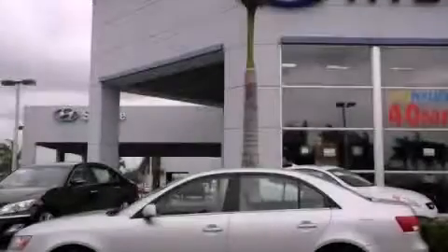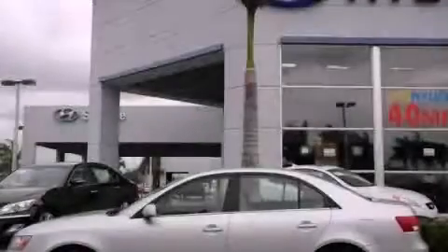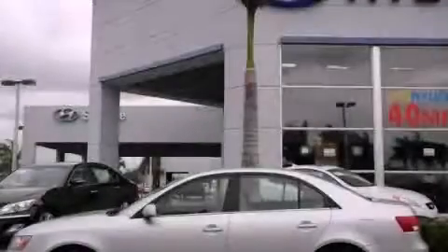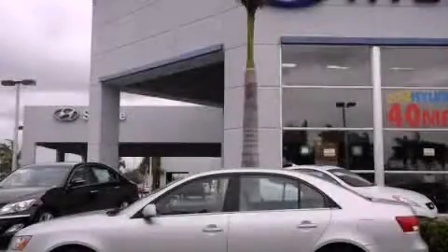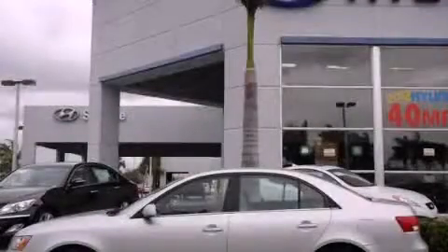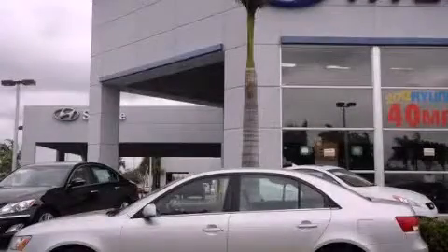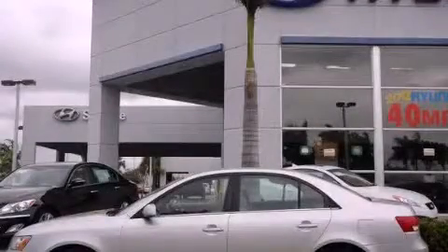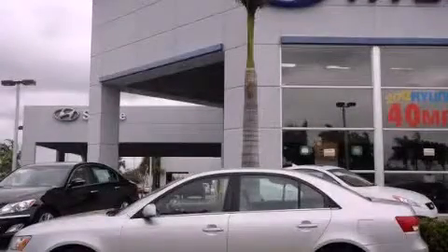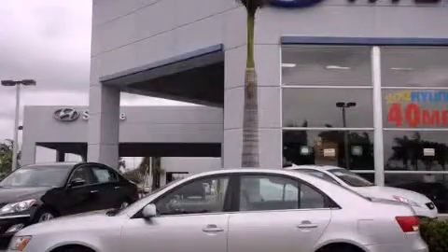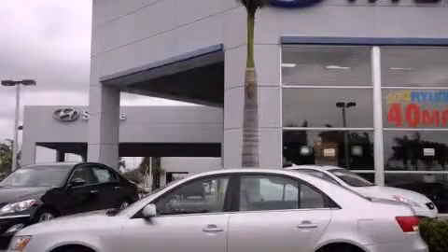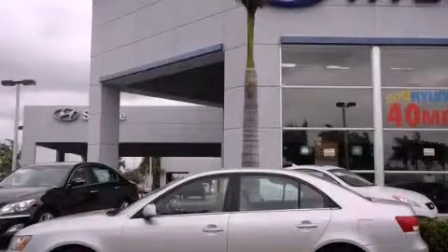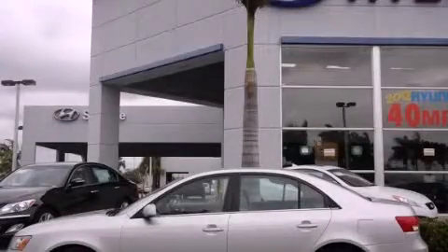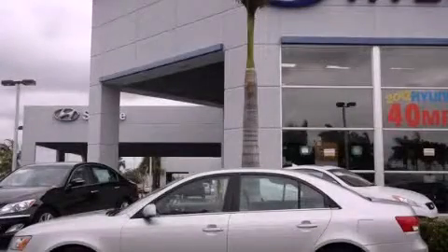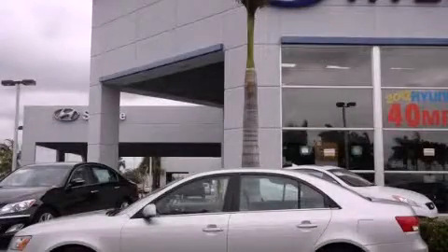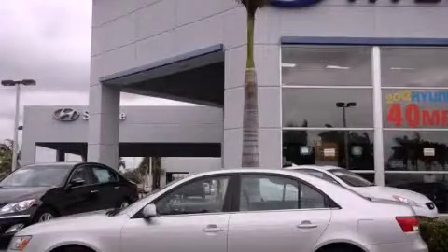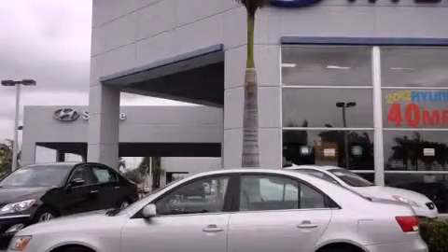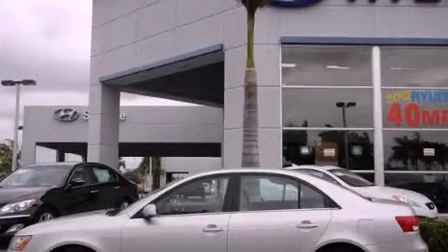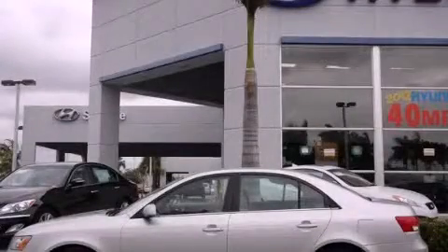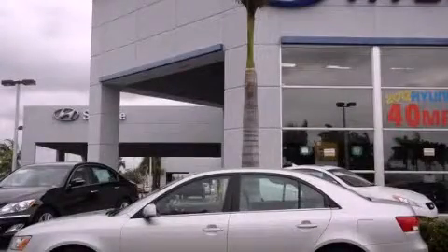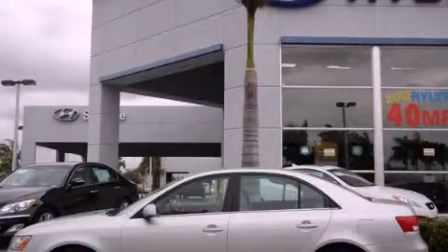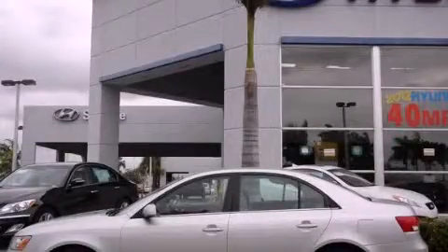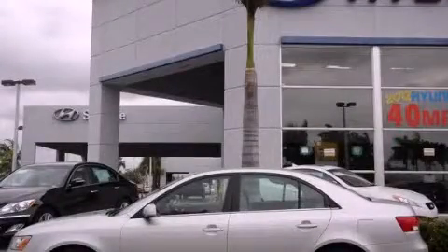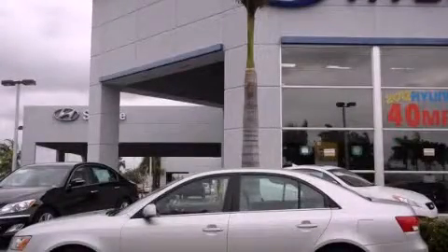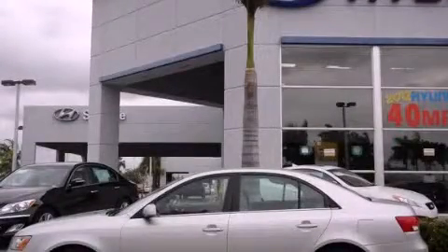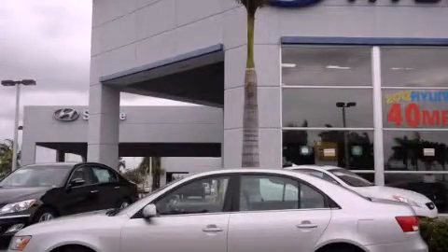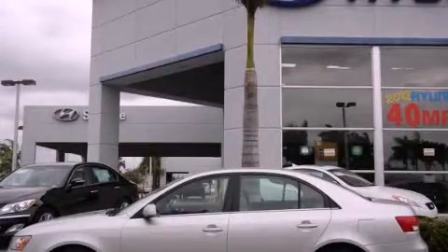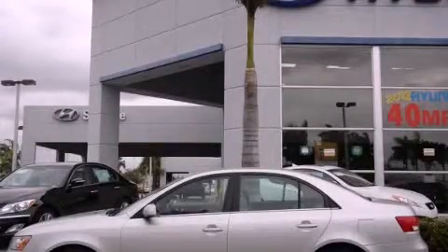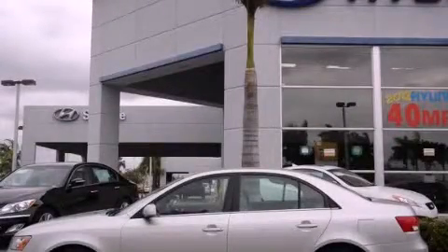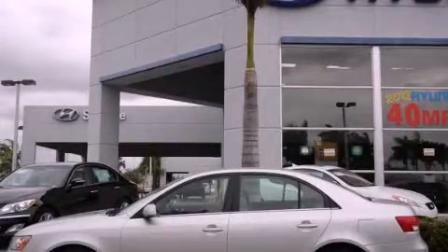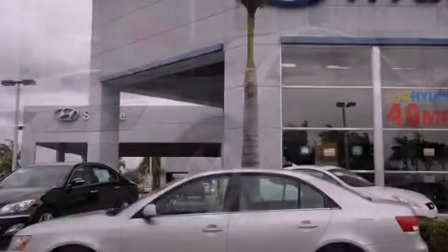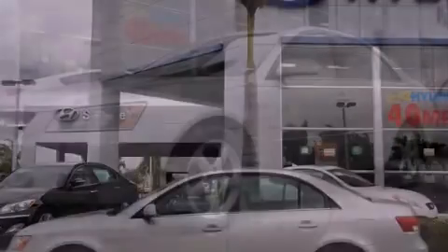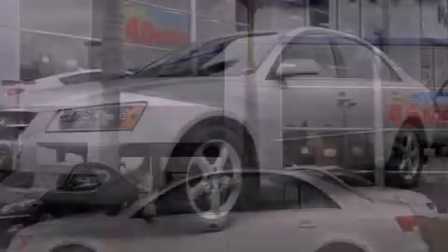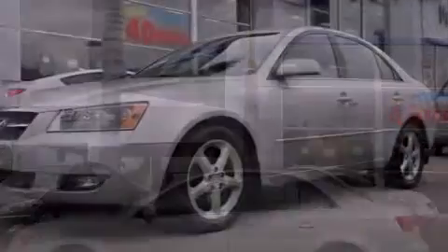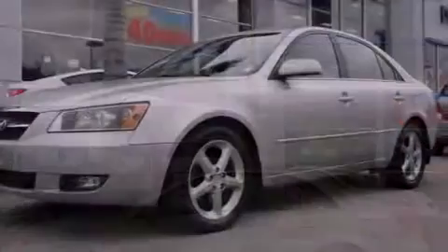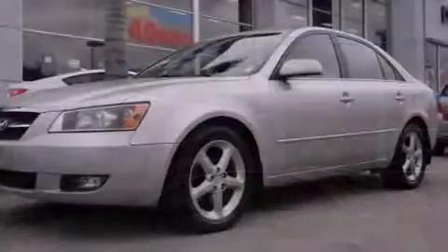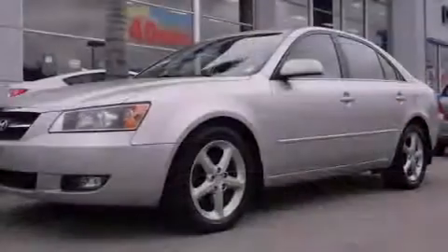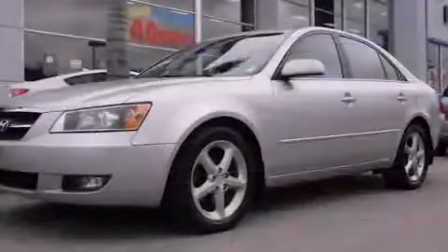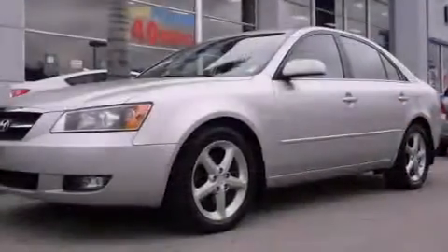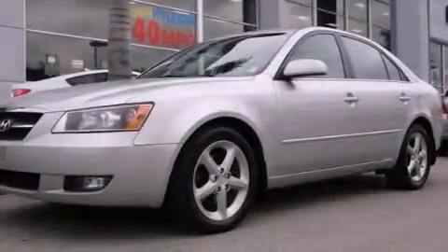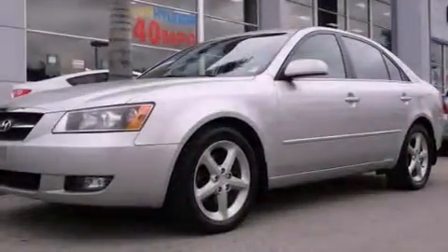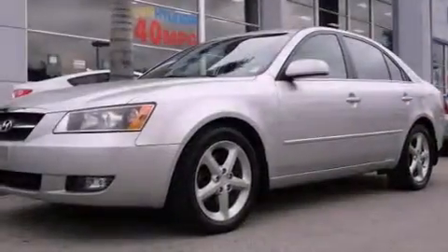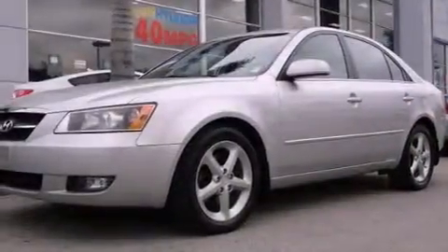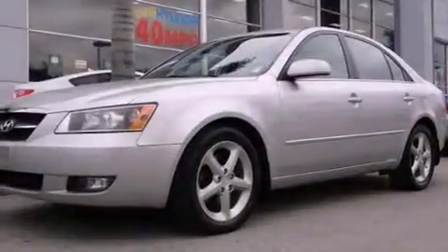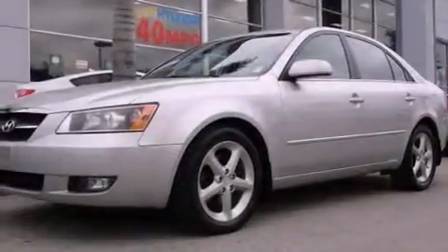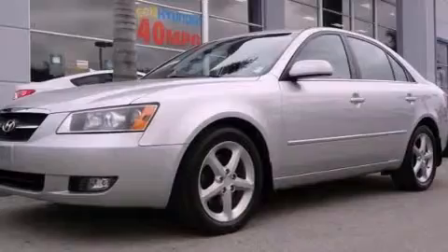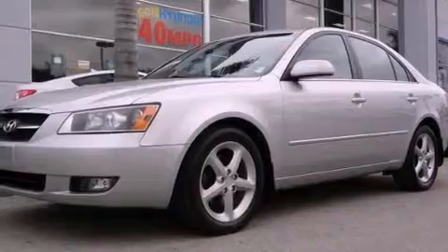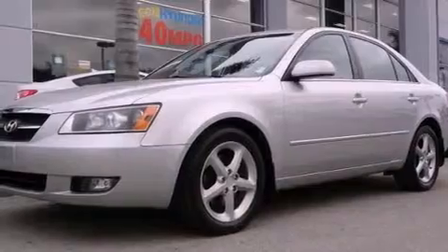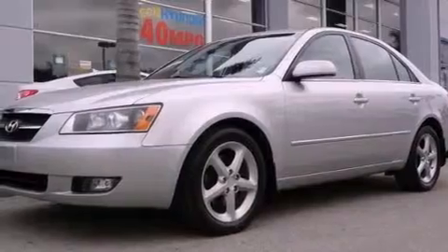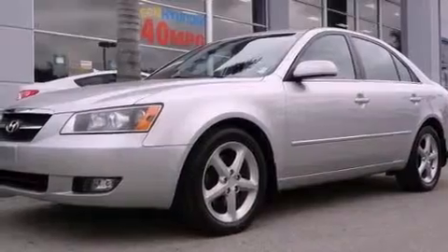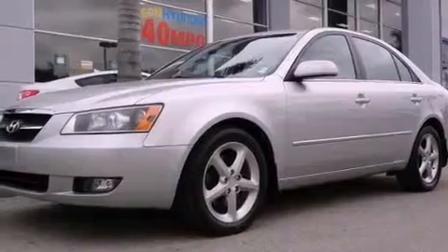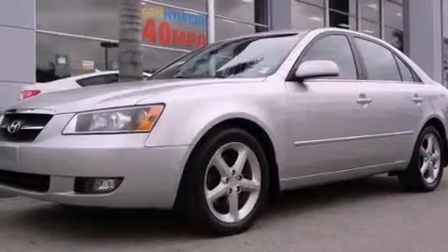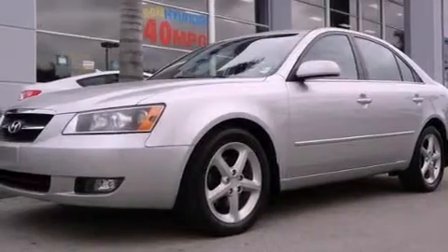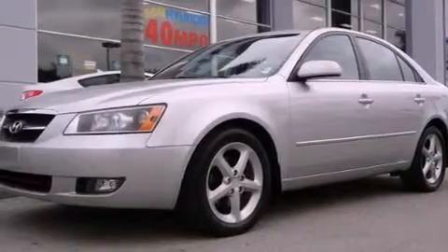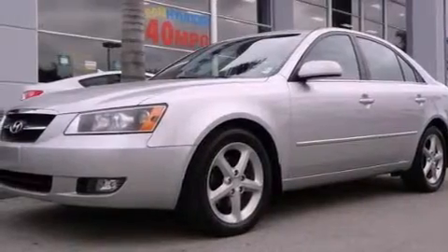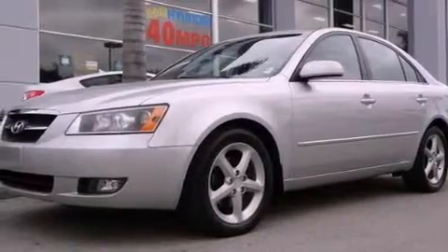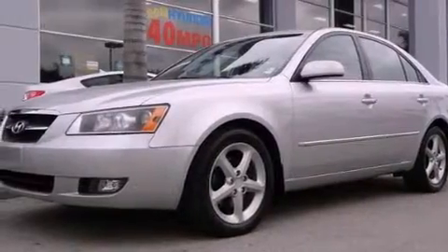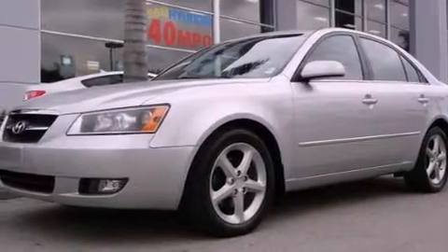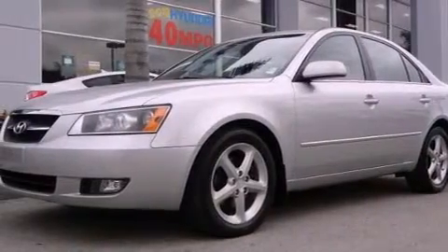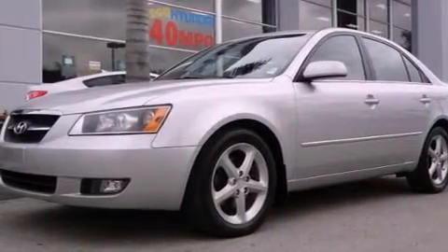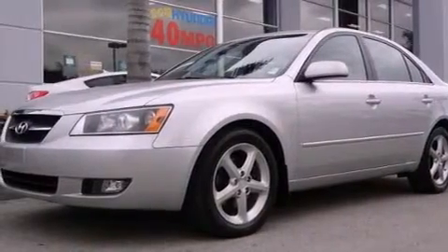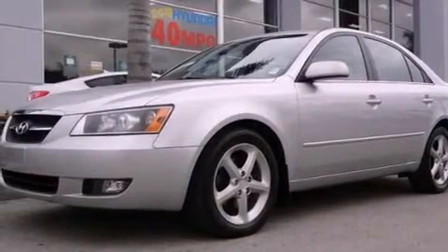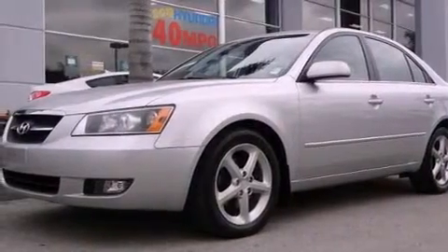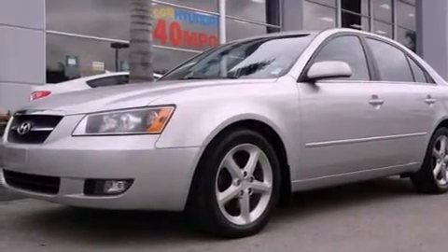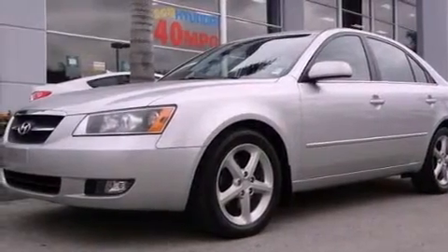This is a 2007 Hyundai Sonata. It has a six-cylinder engine and an automatic transmission.